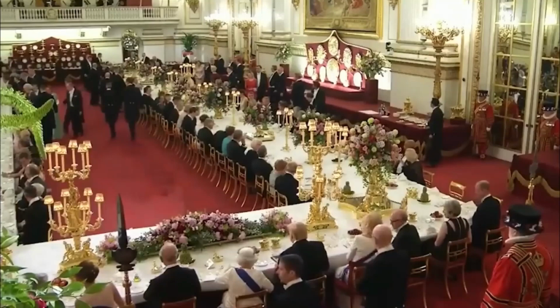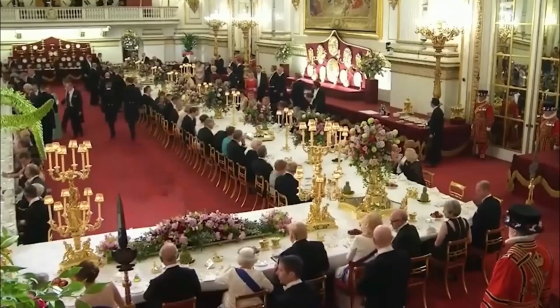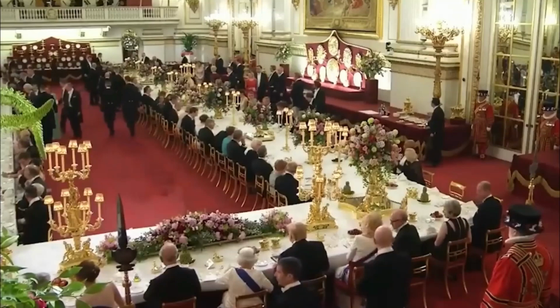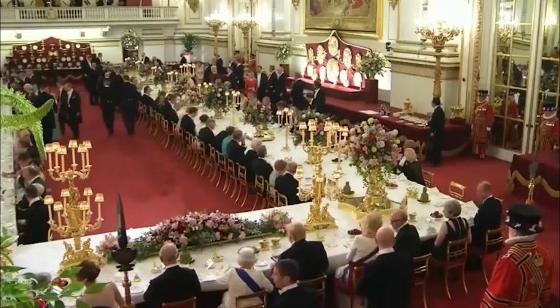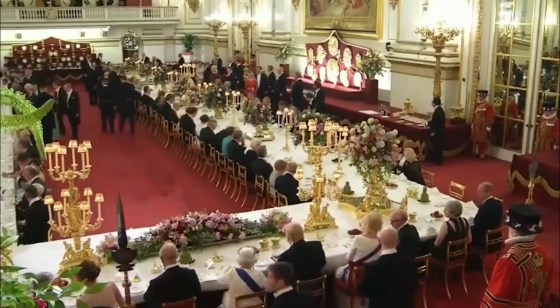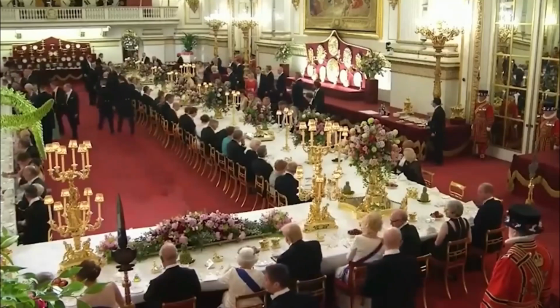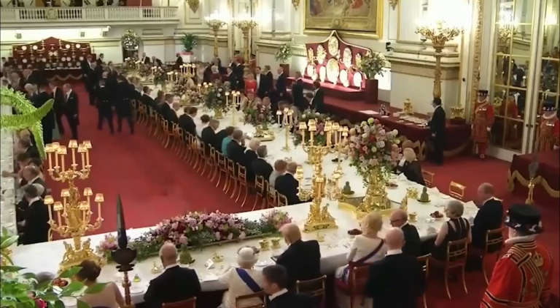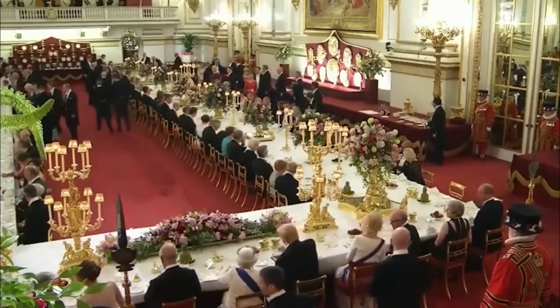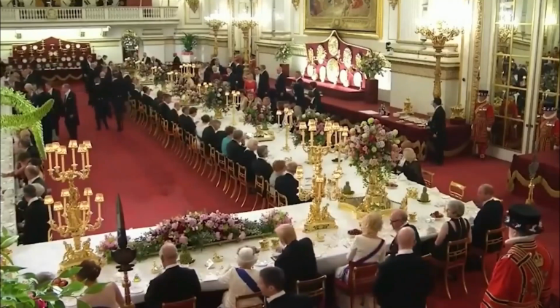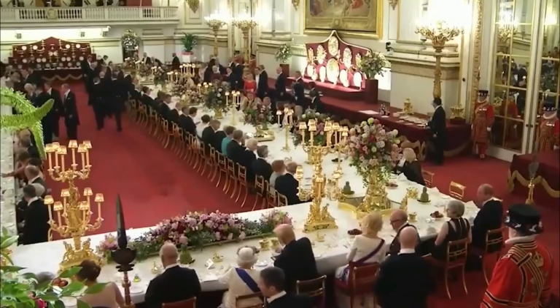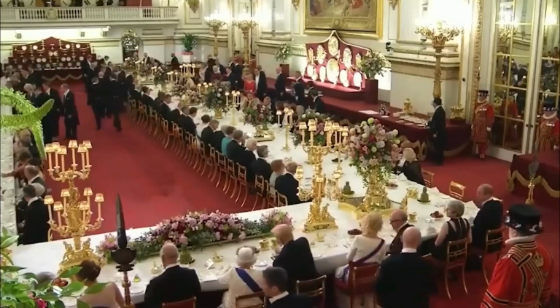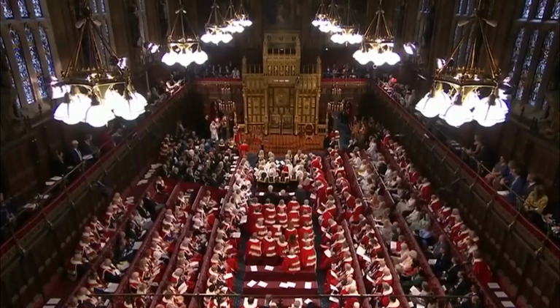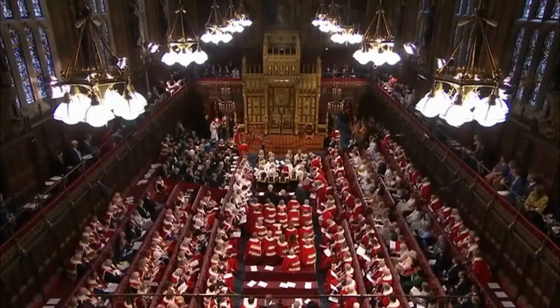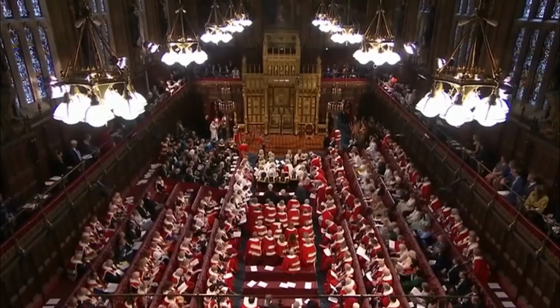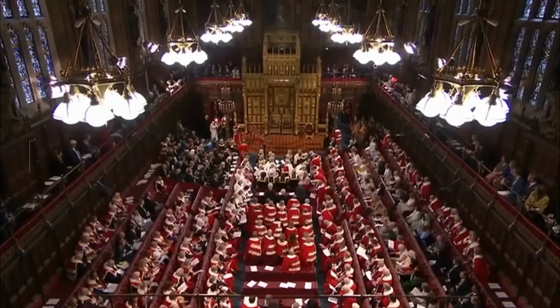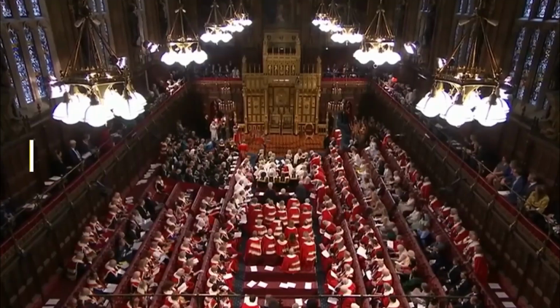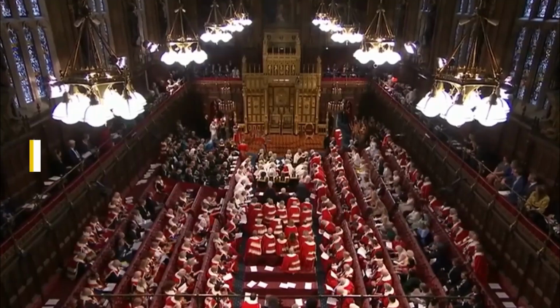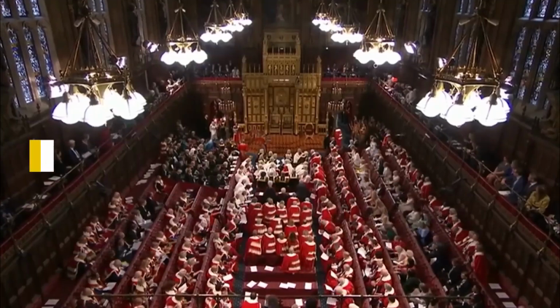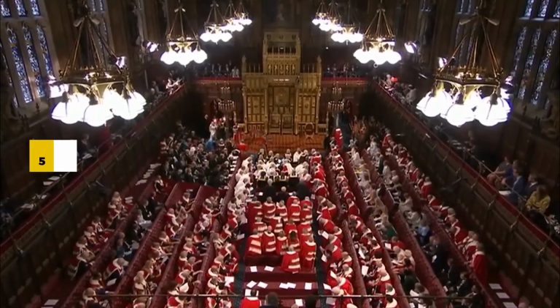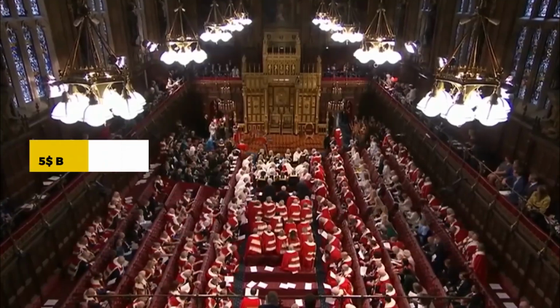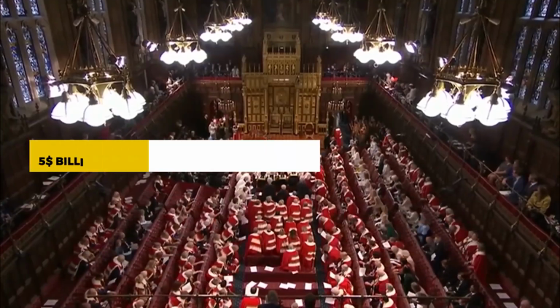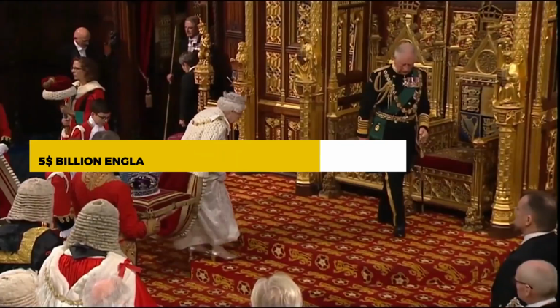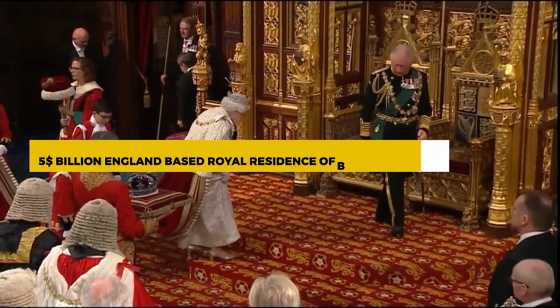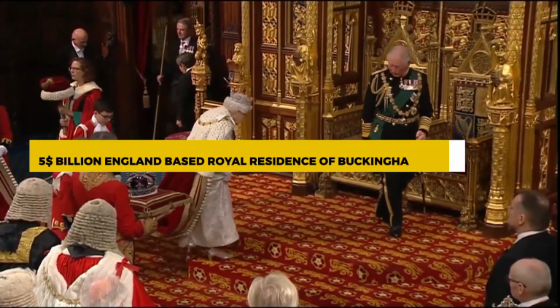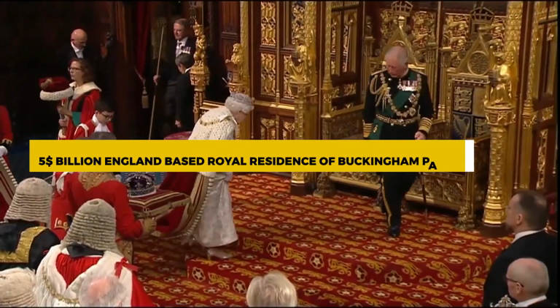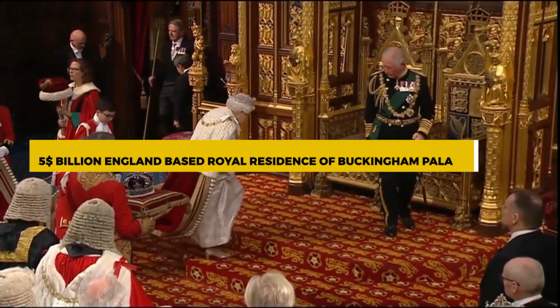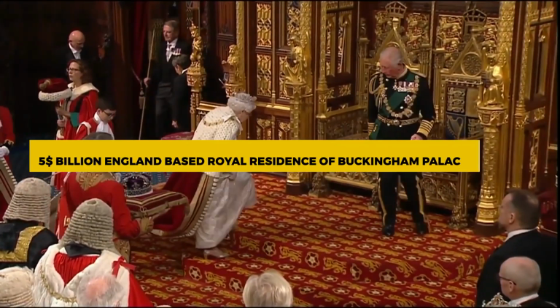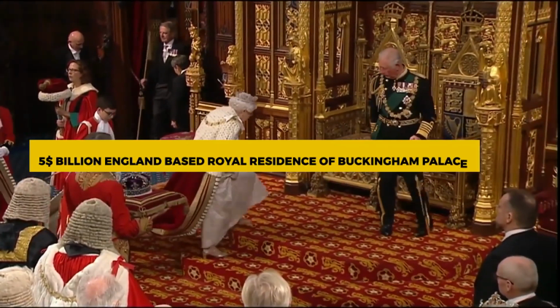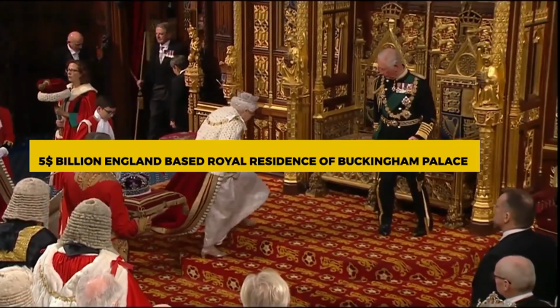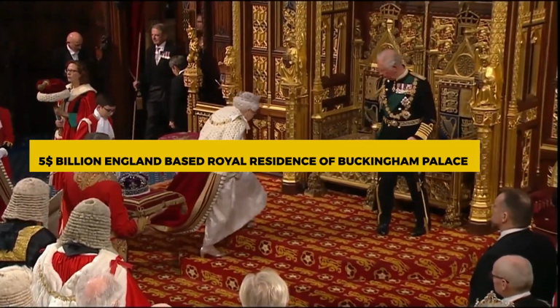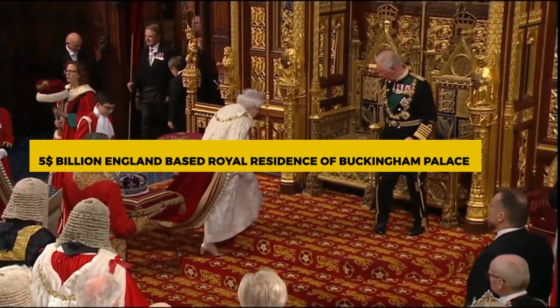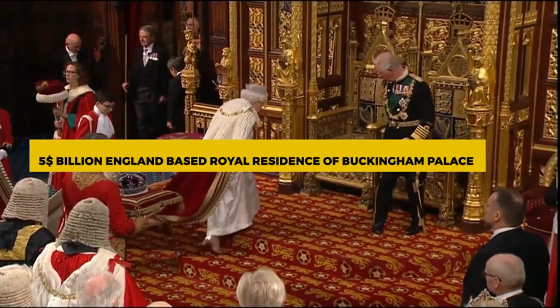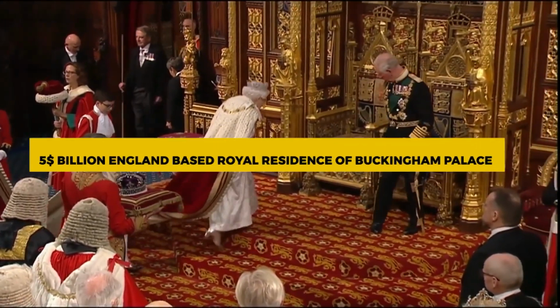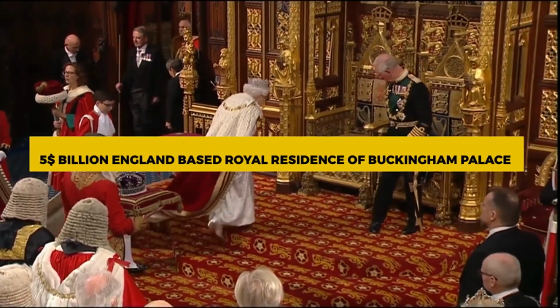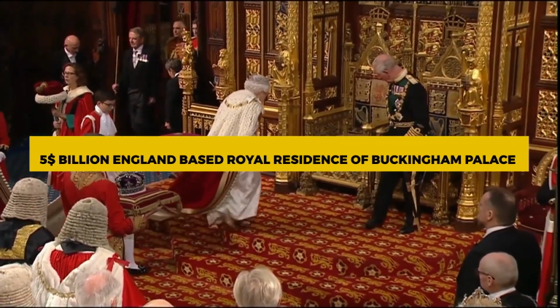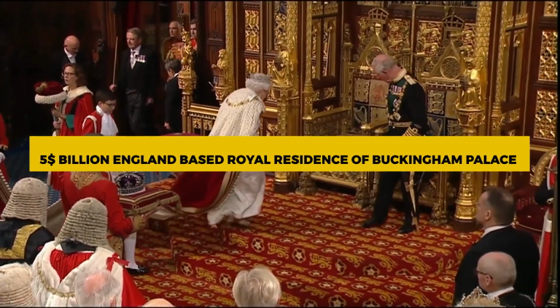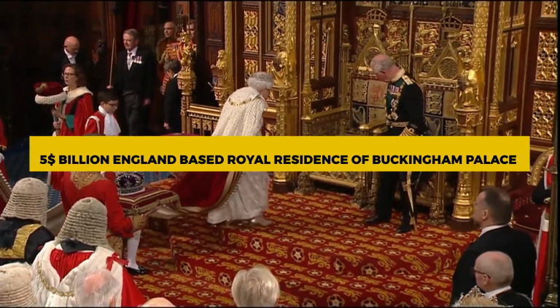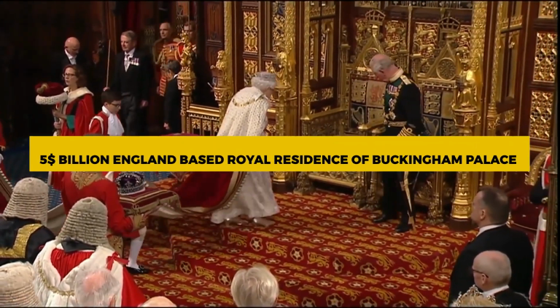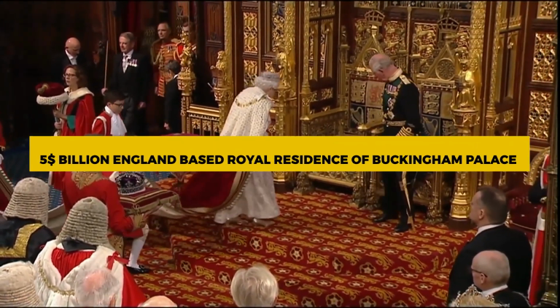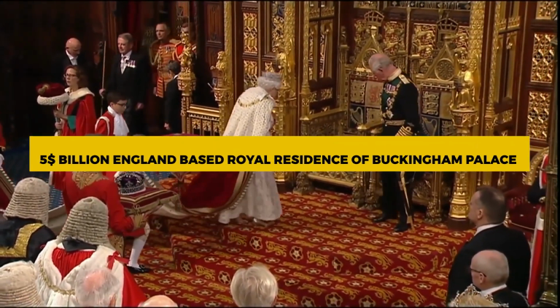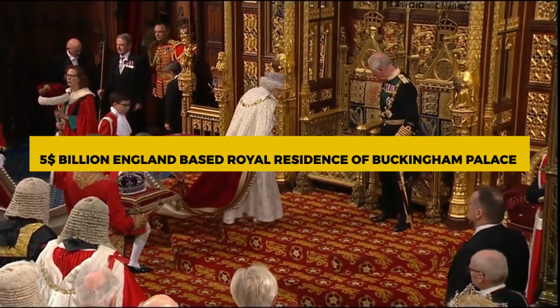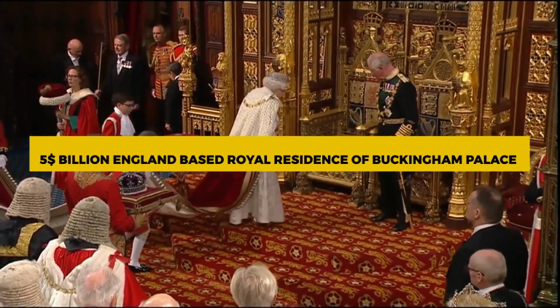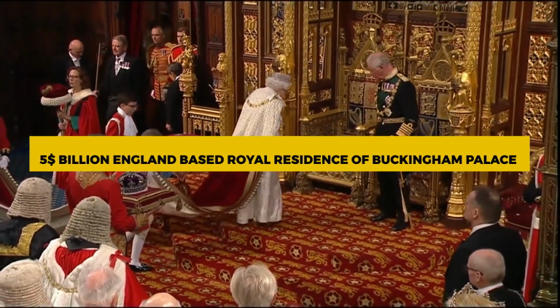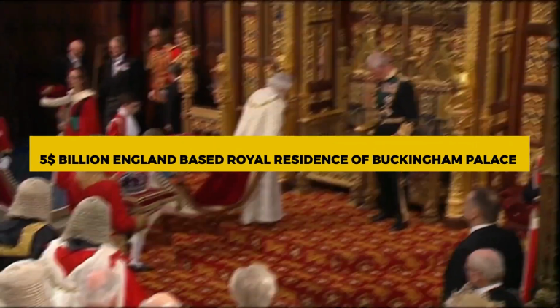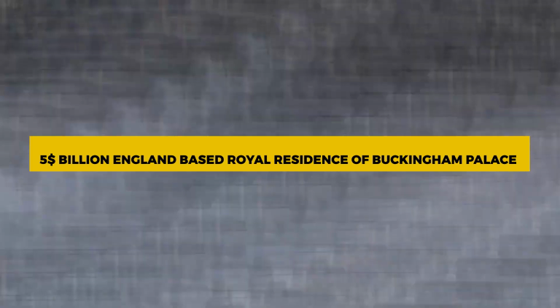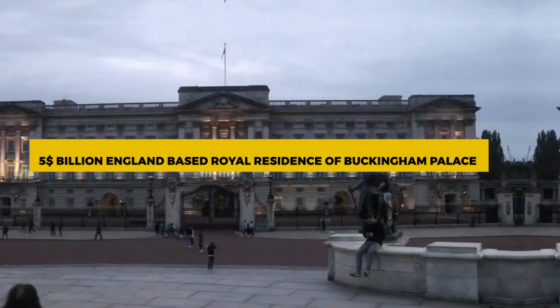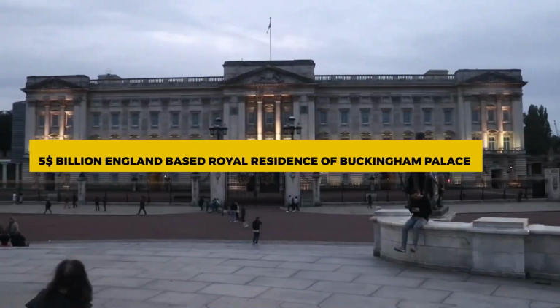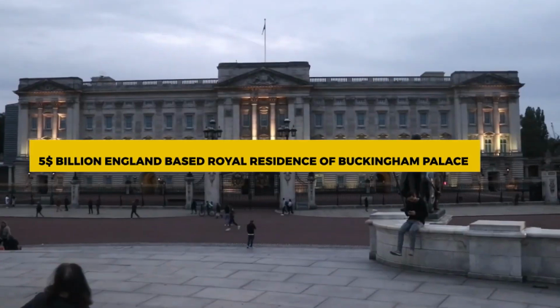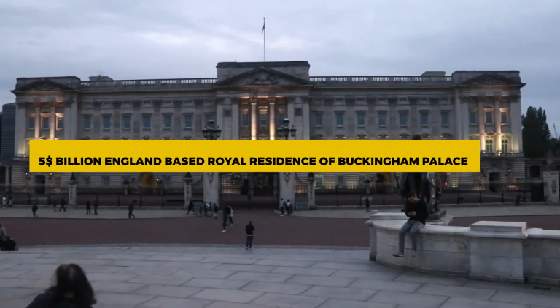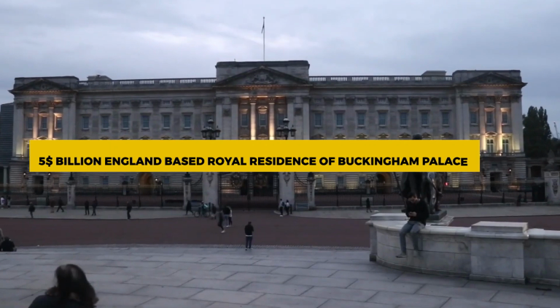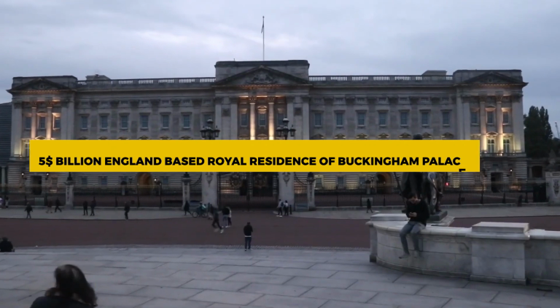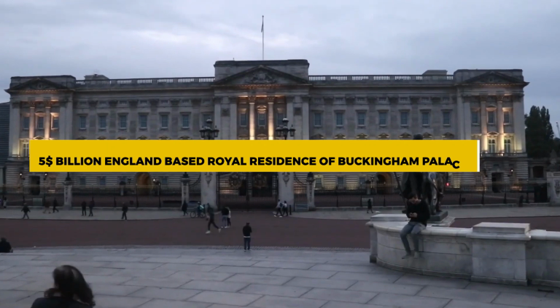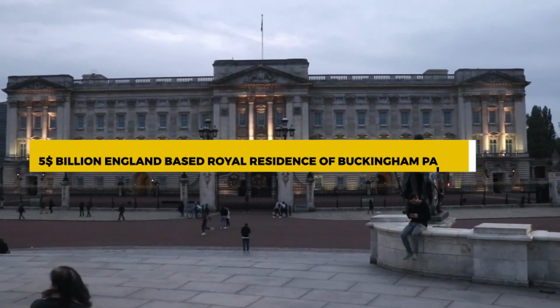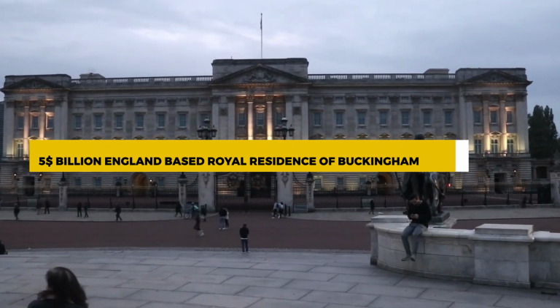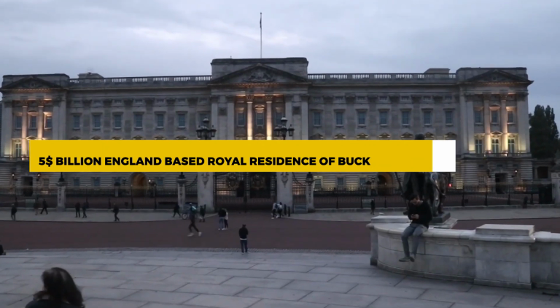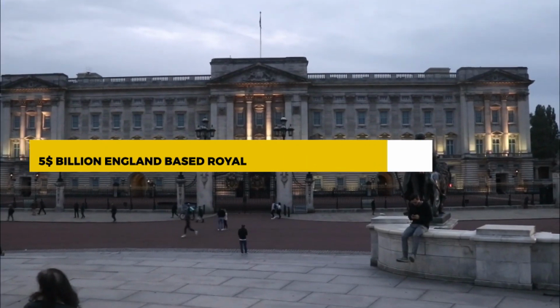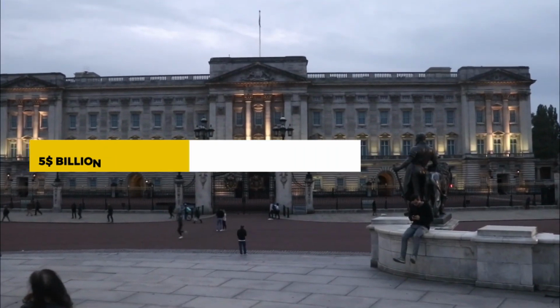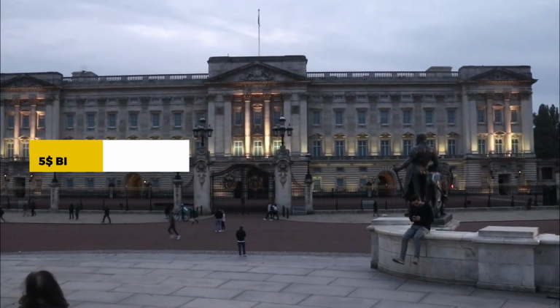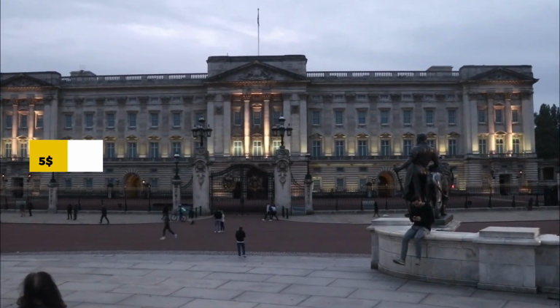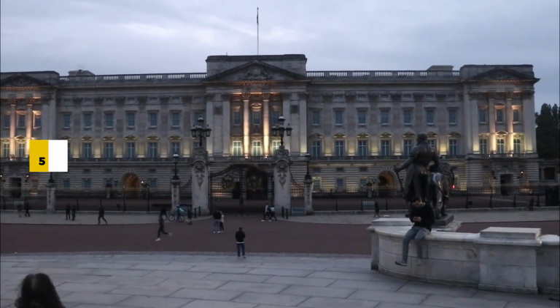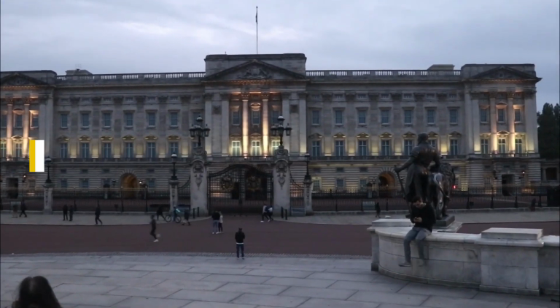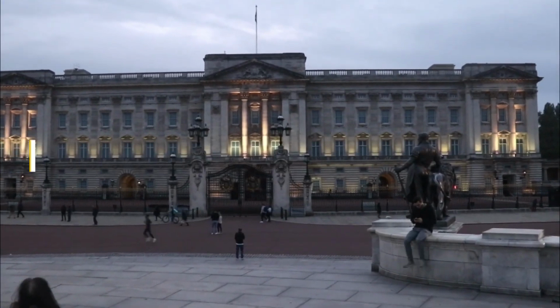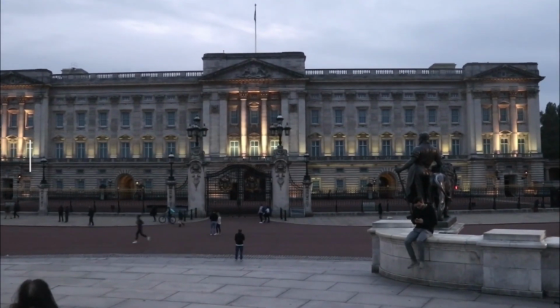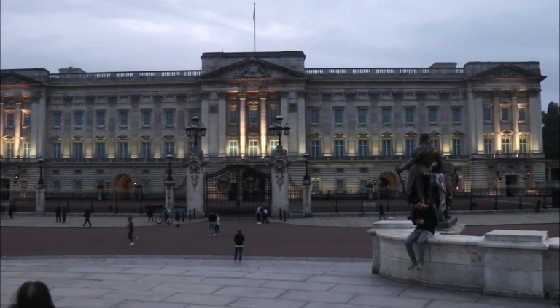In this video, we are going to talk about the $5 billion England-based royal residence of Buckingham Palace.